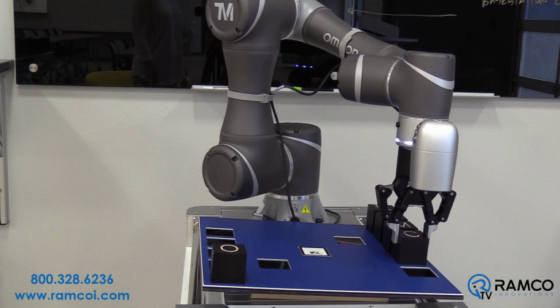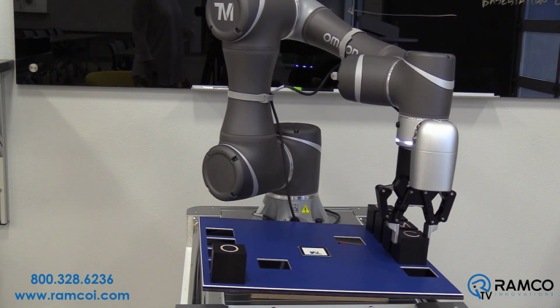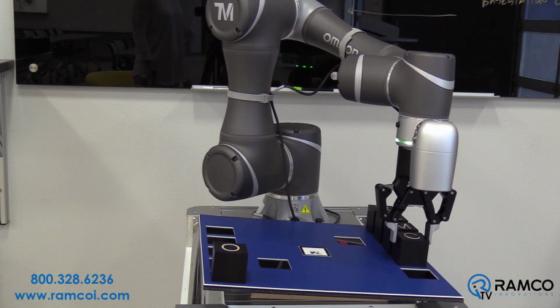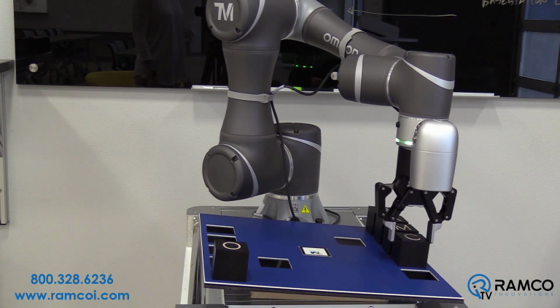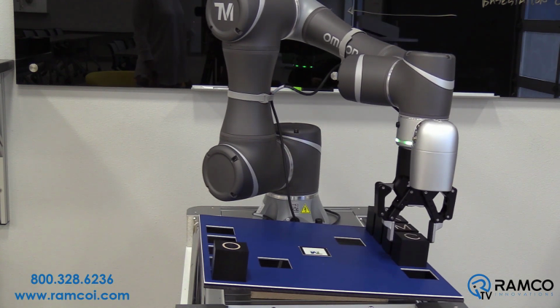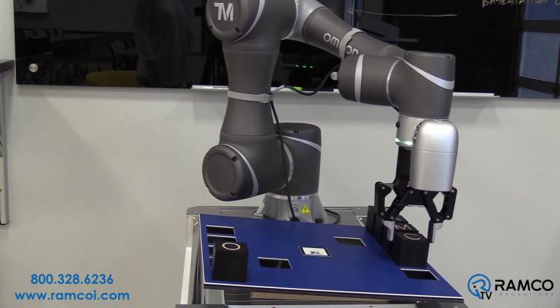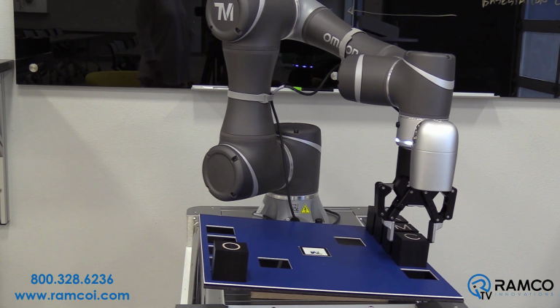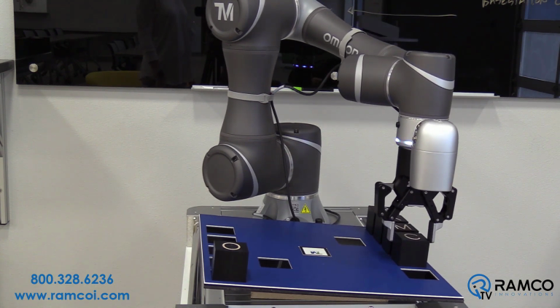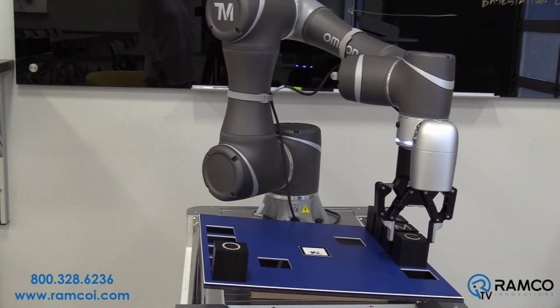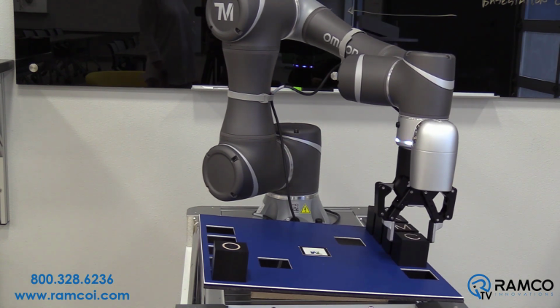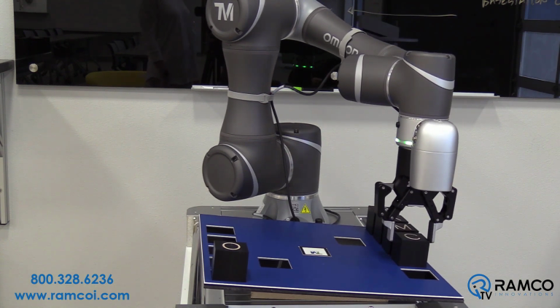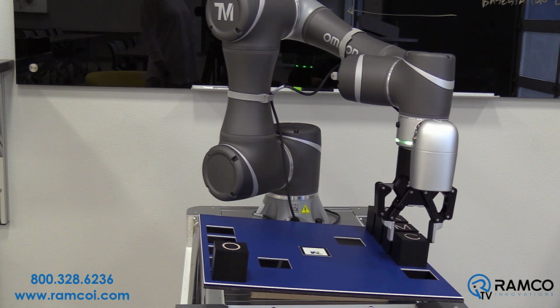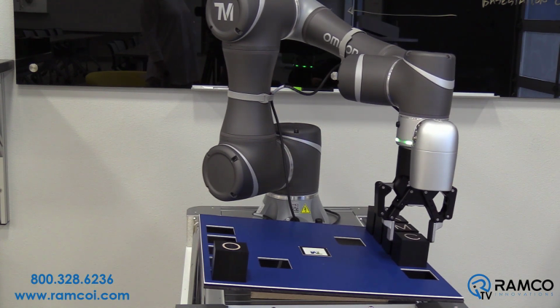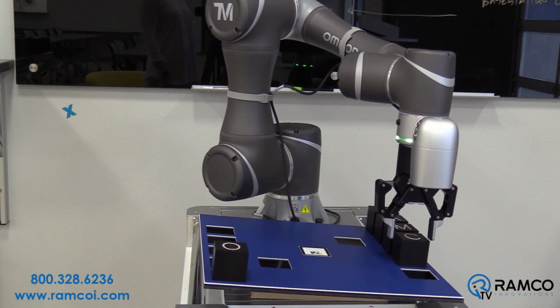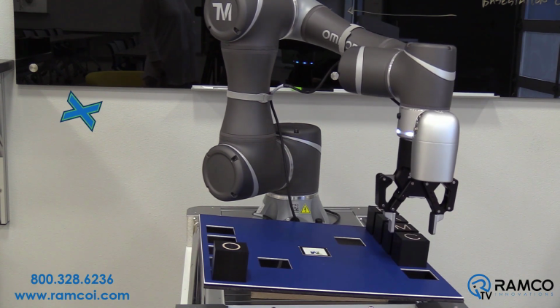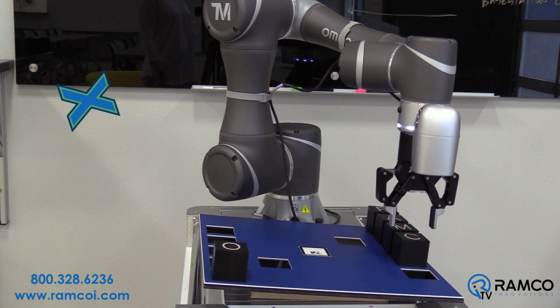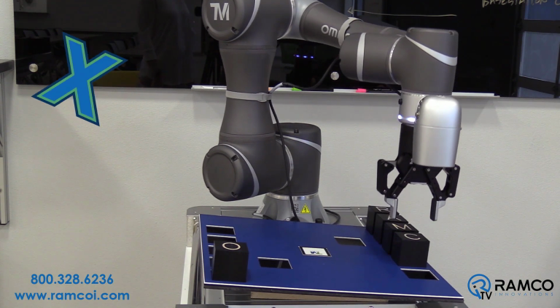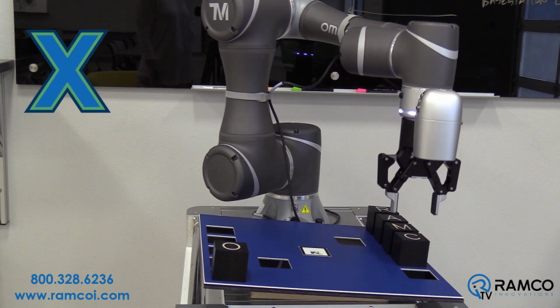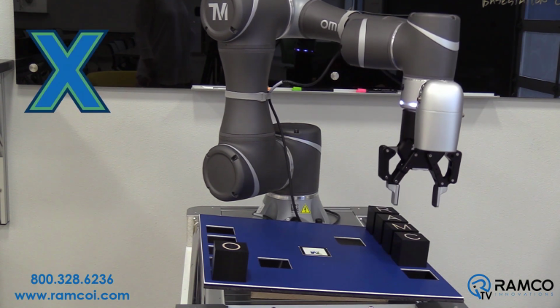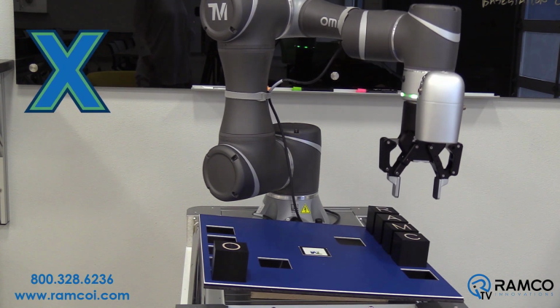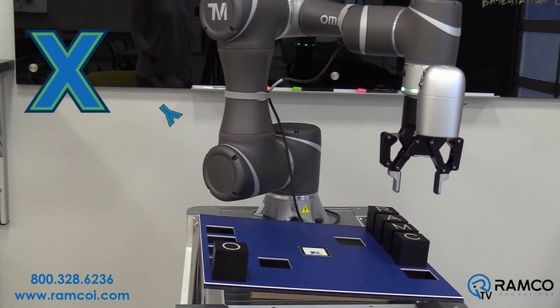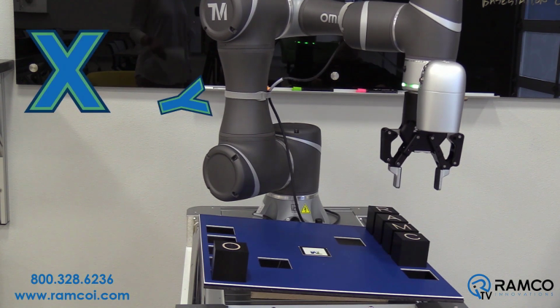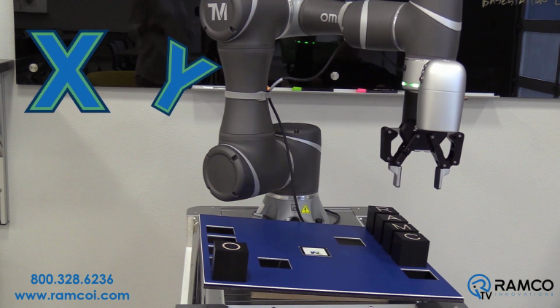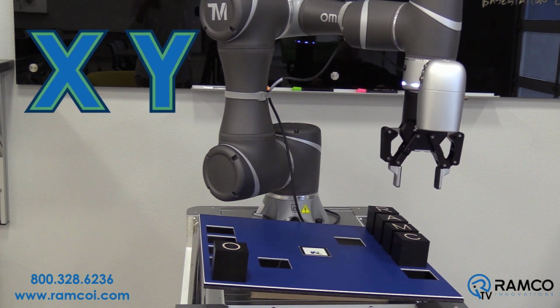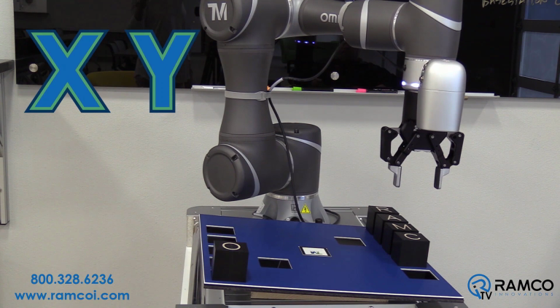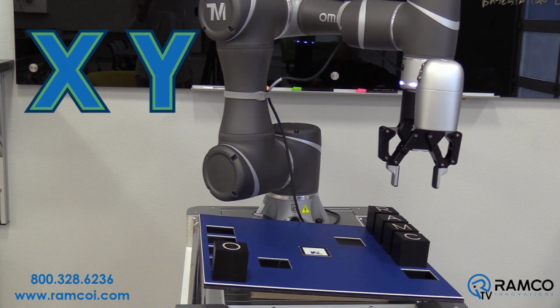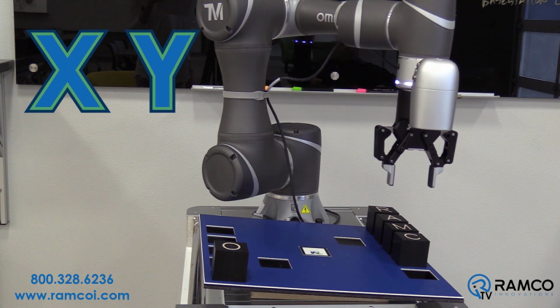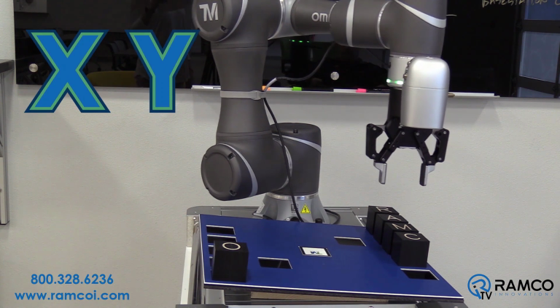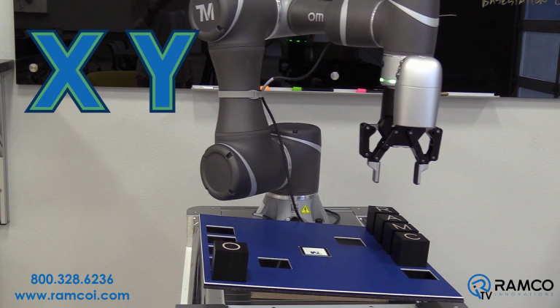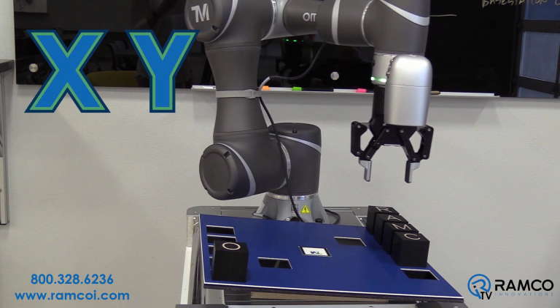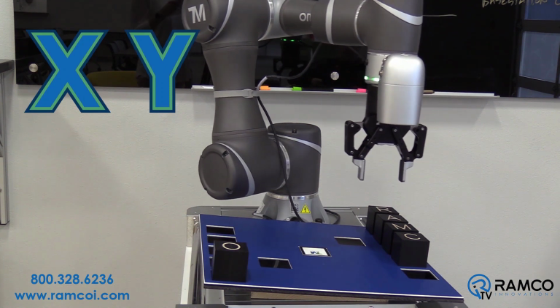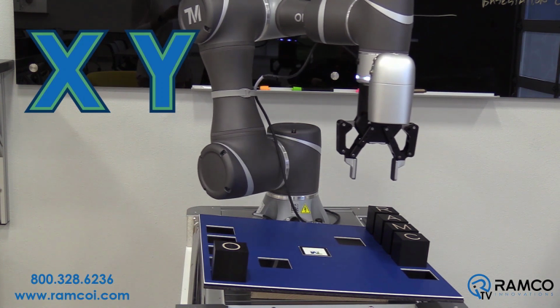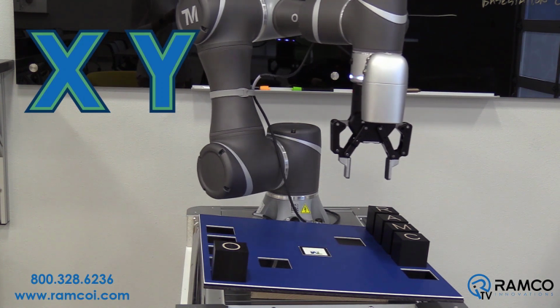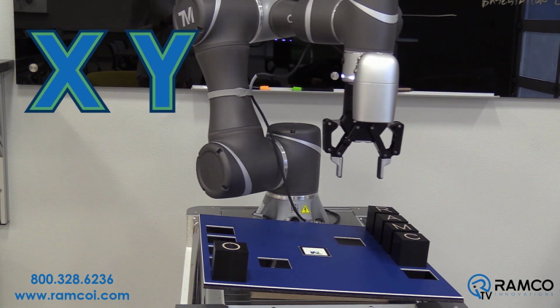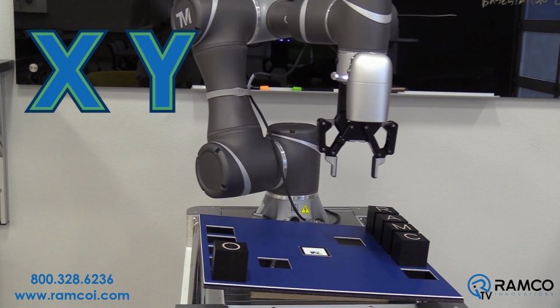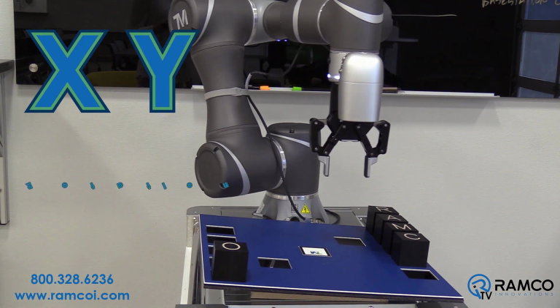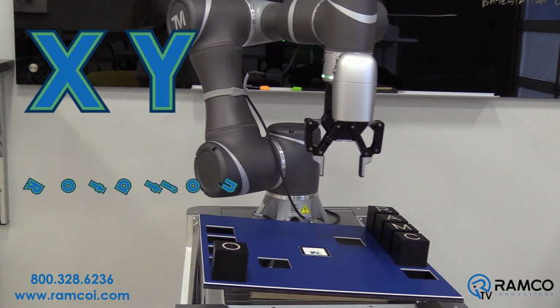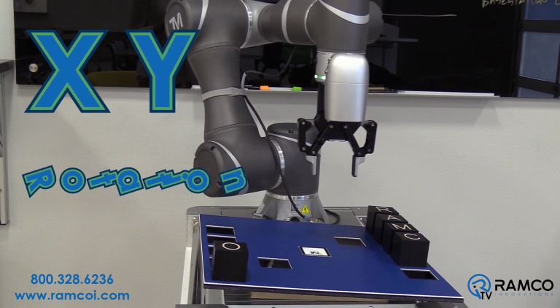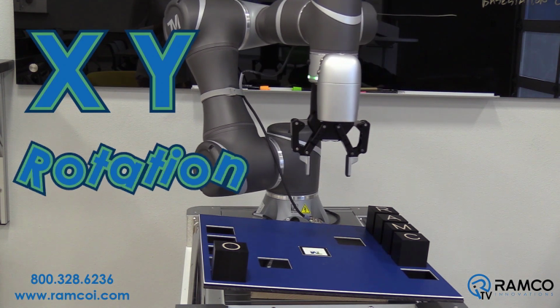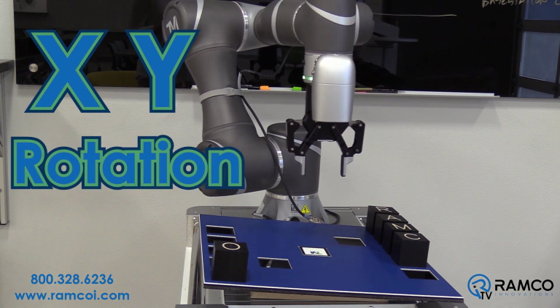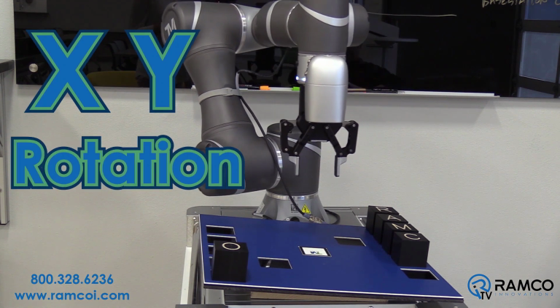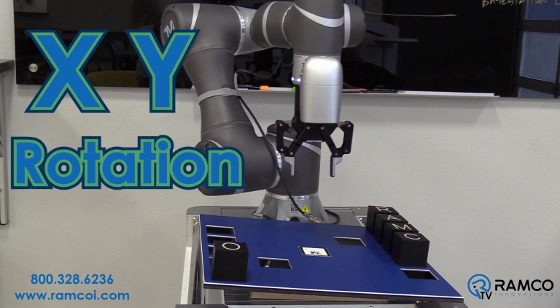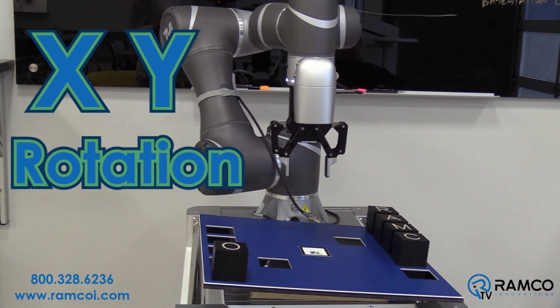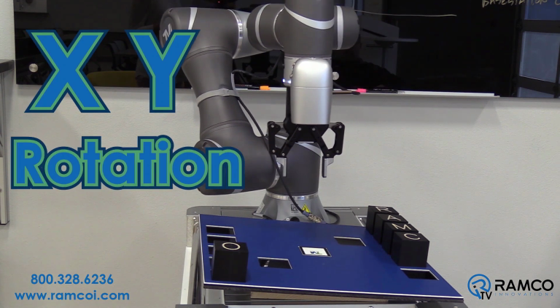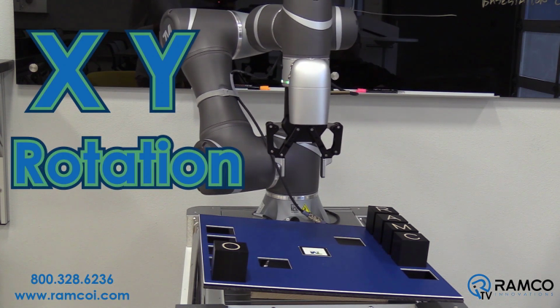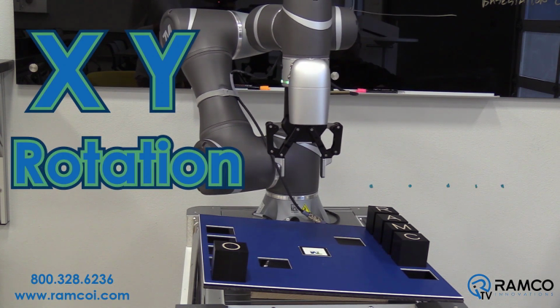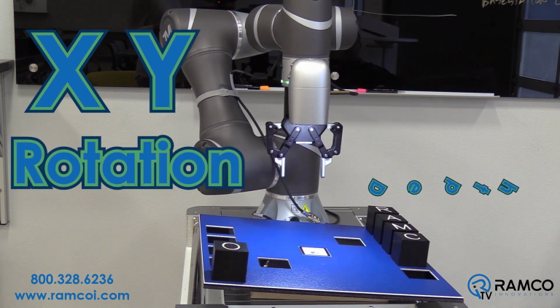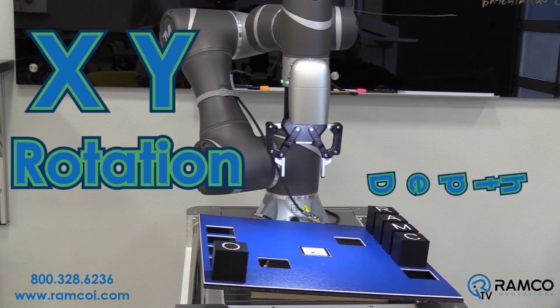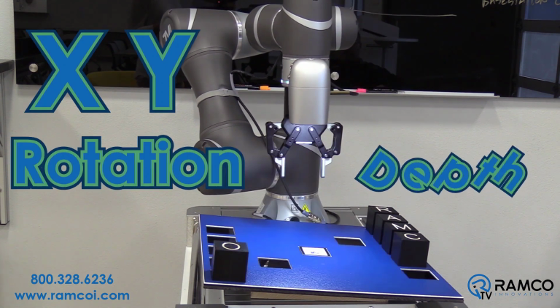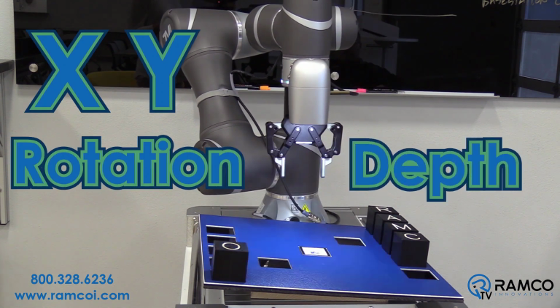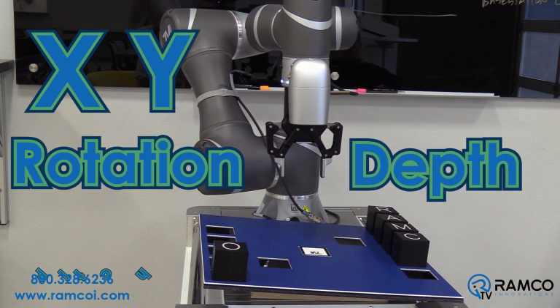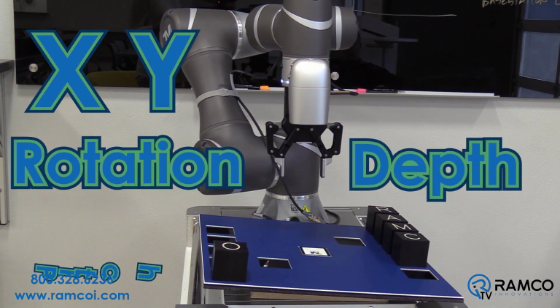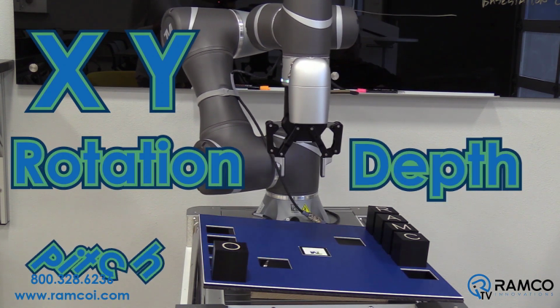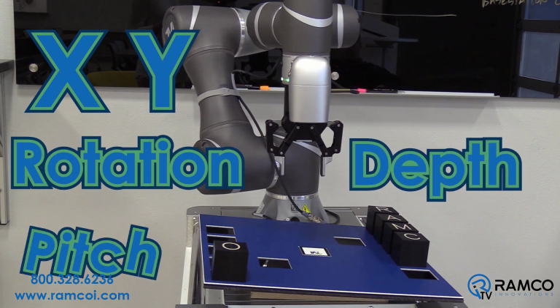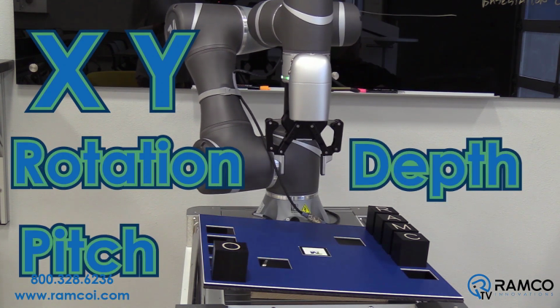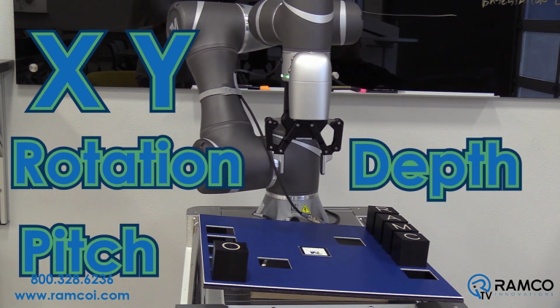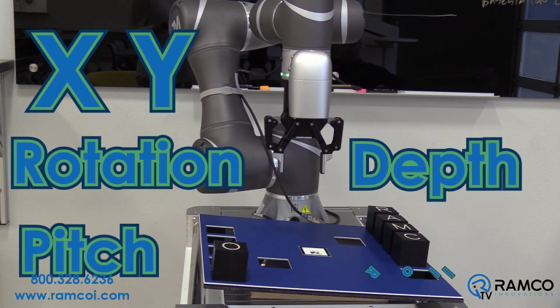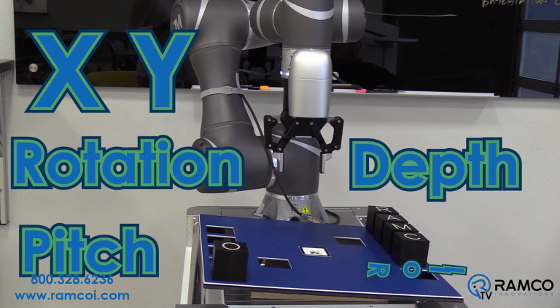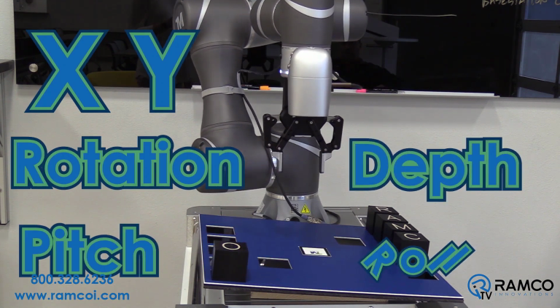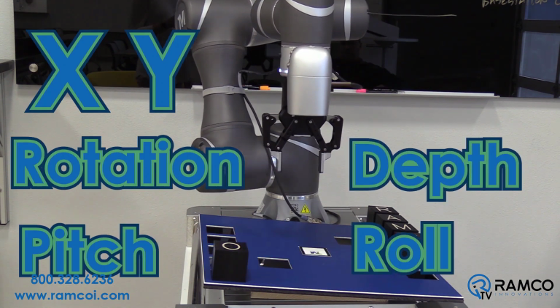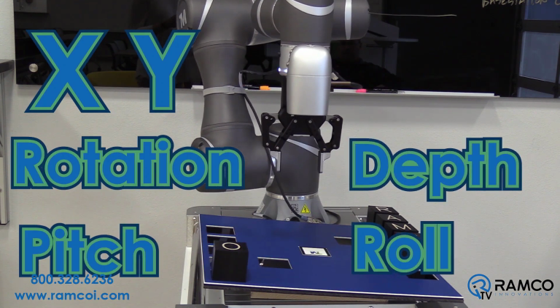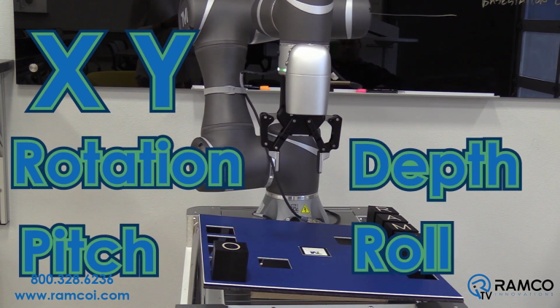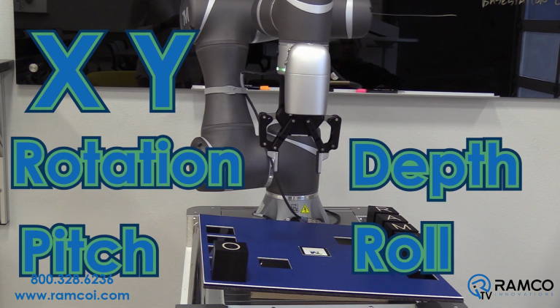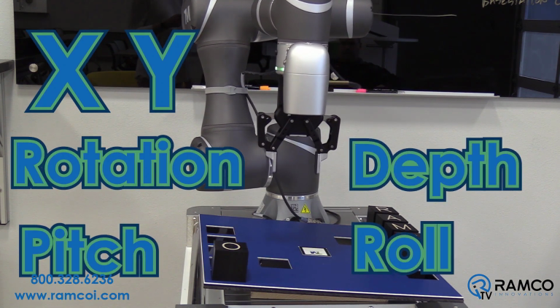The robot not only knows X and Y position, but it also knows rotation, depth, pitch, and roll.